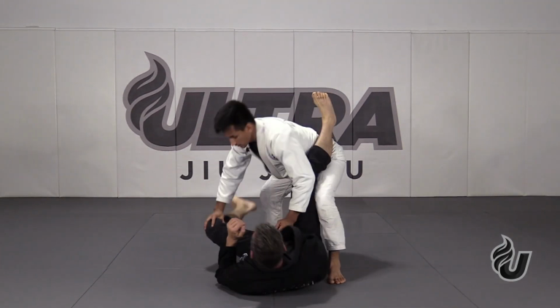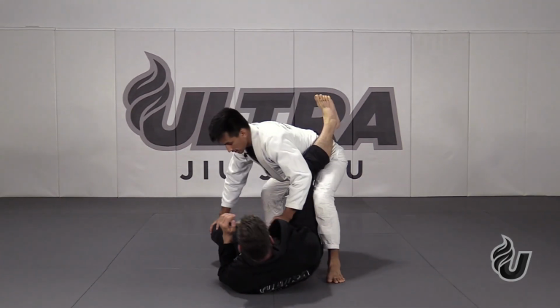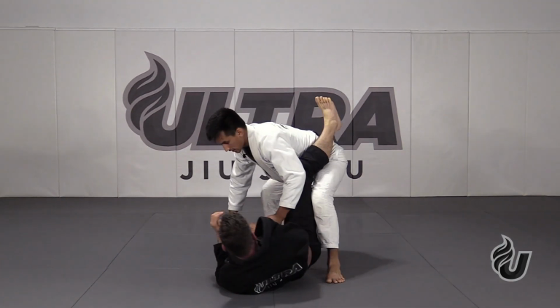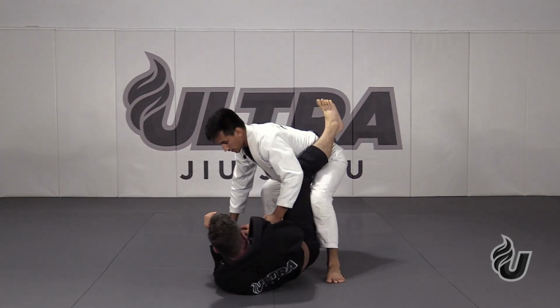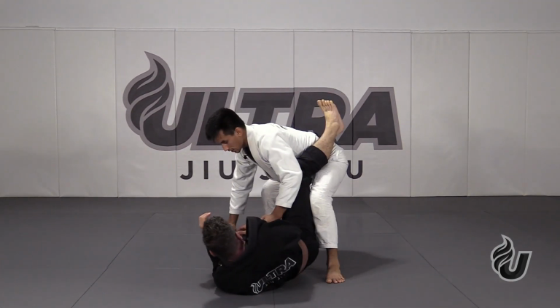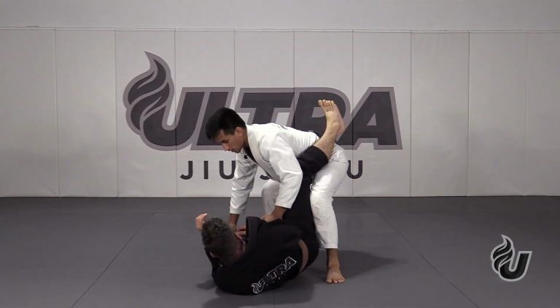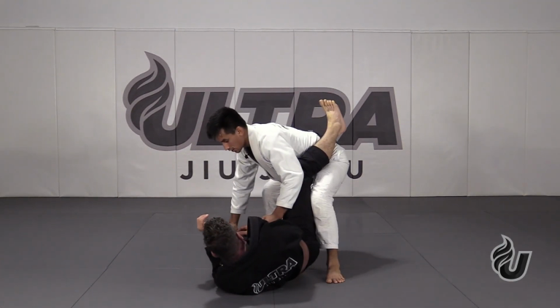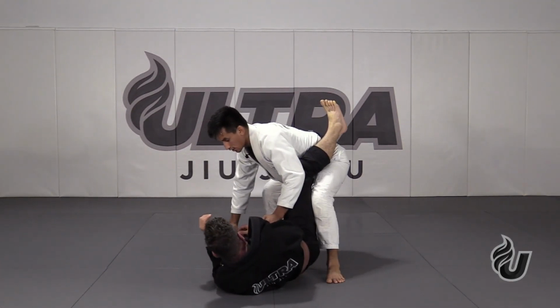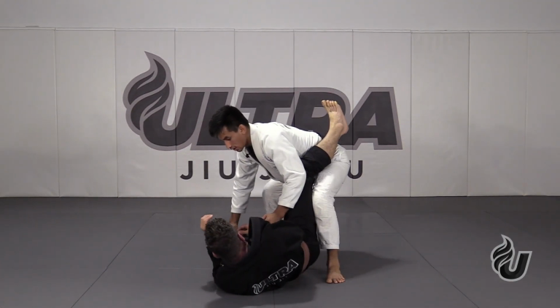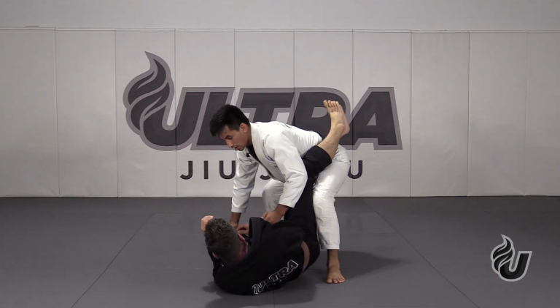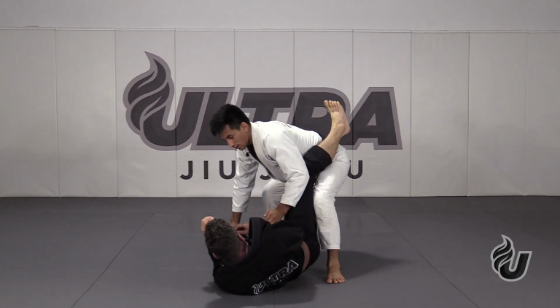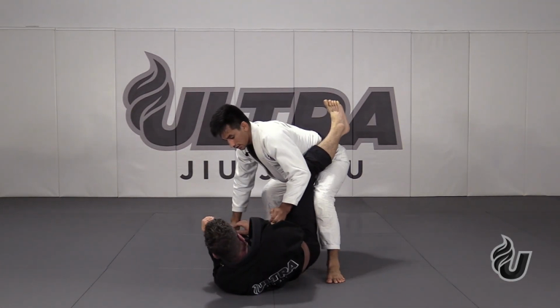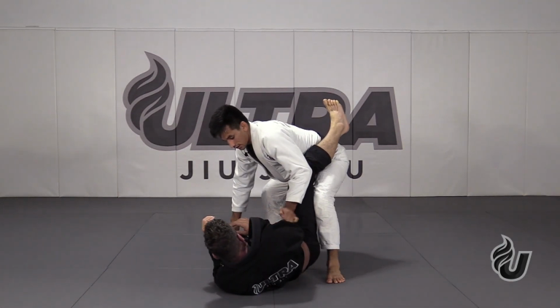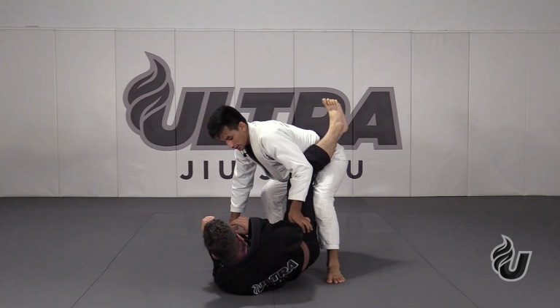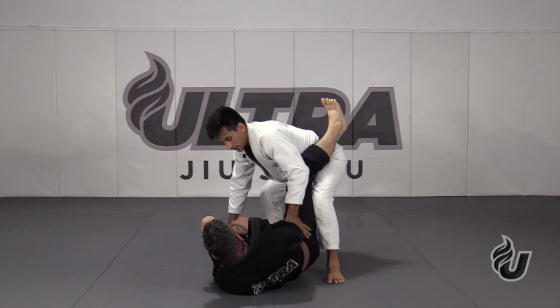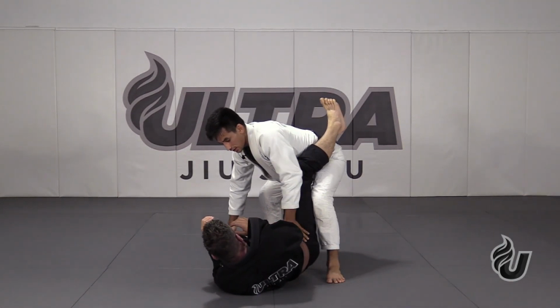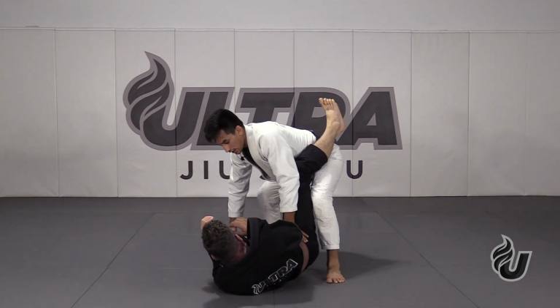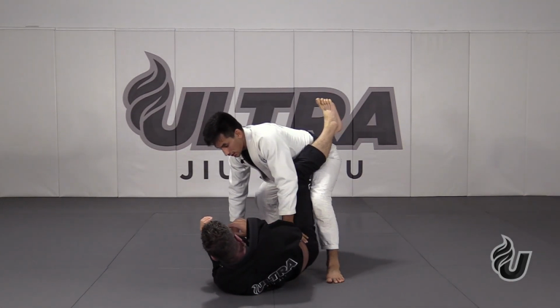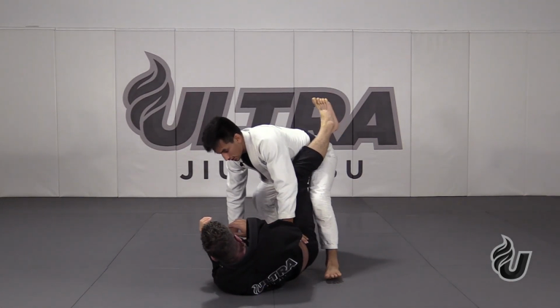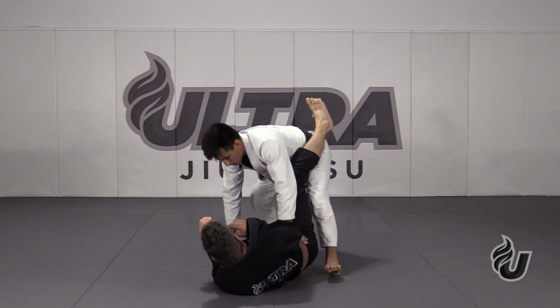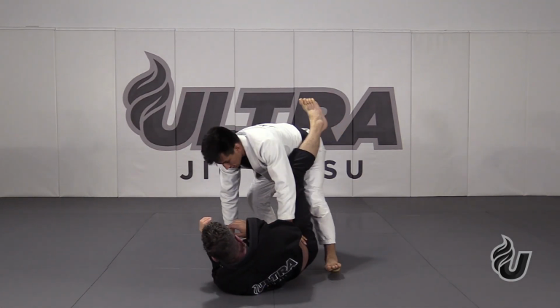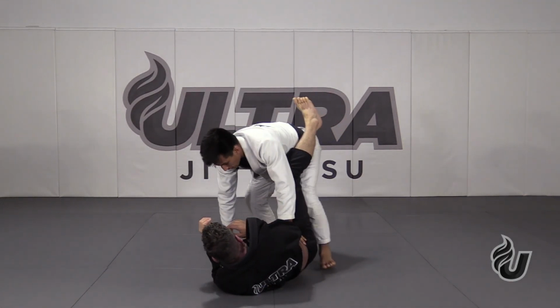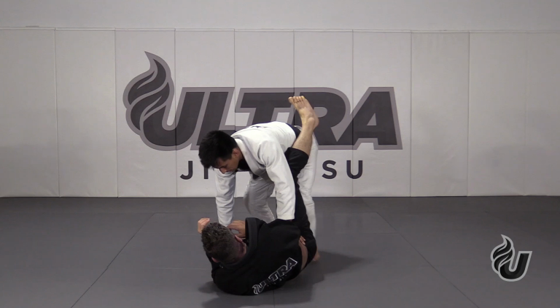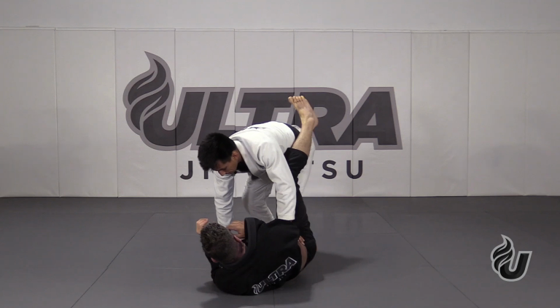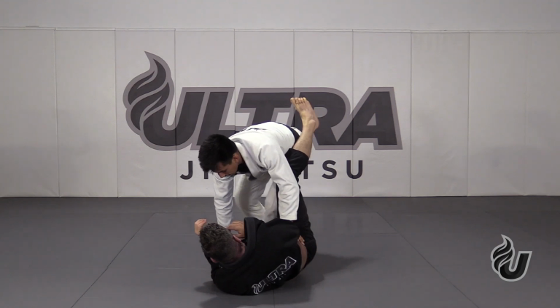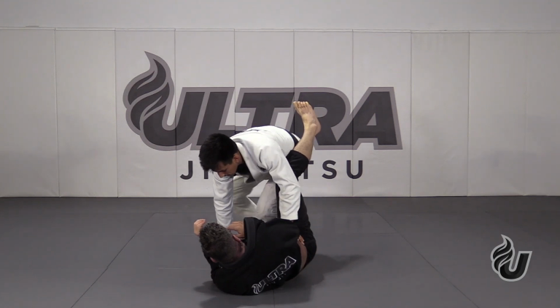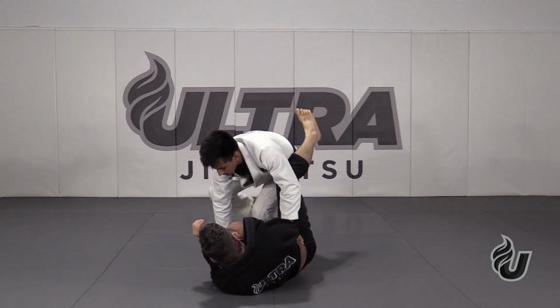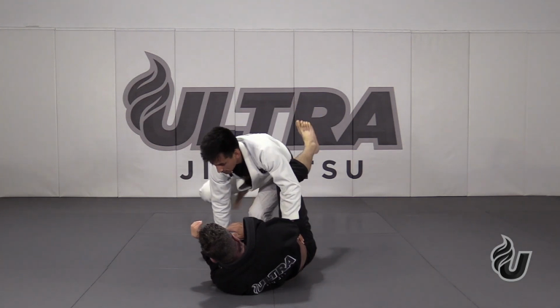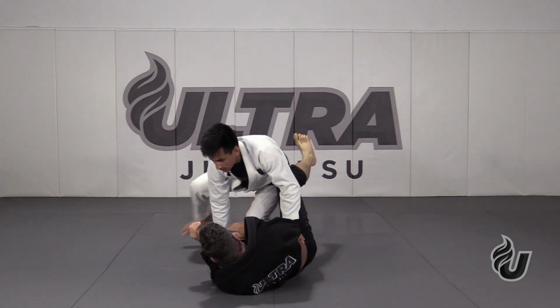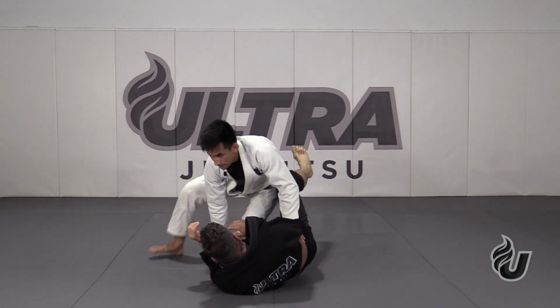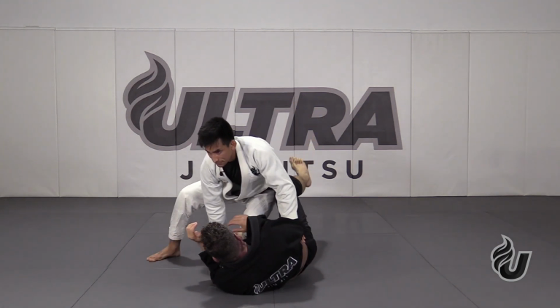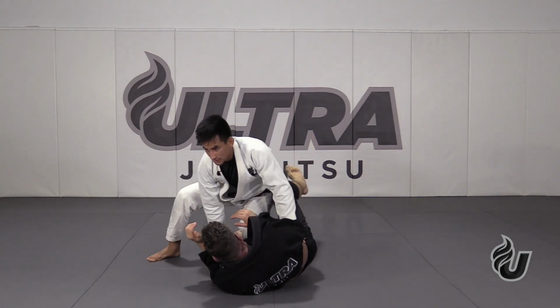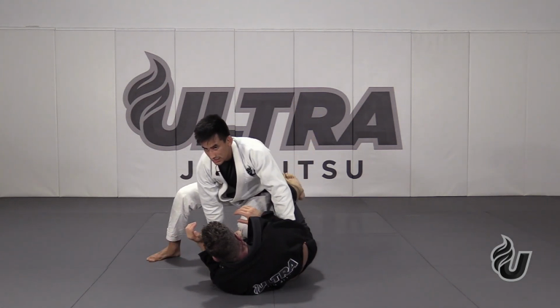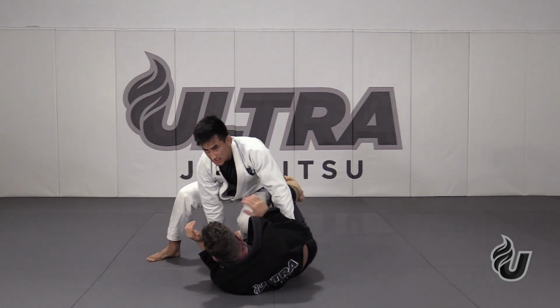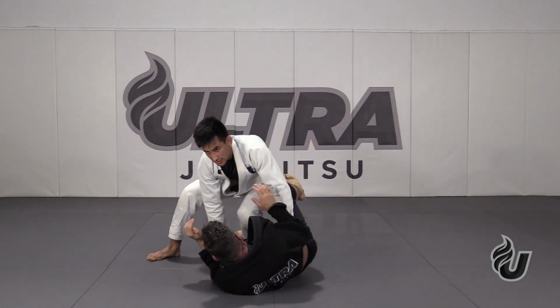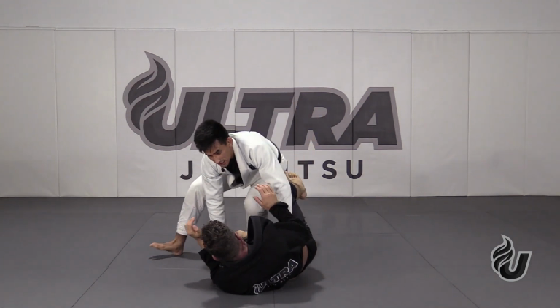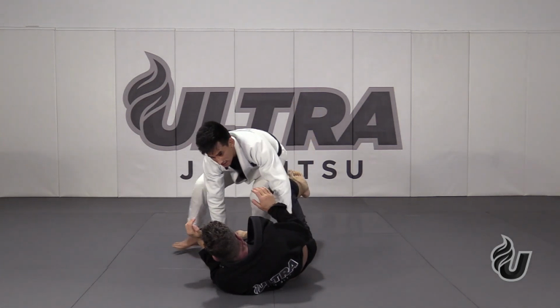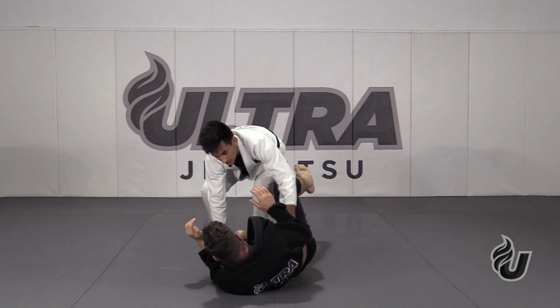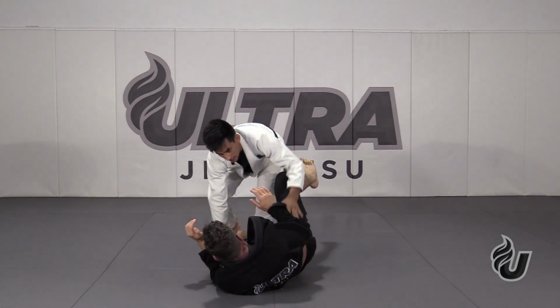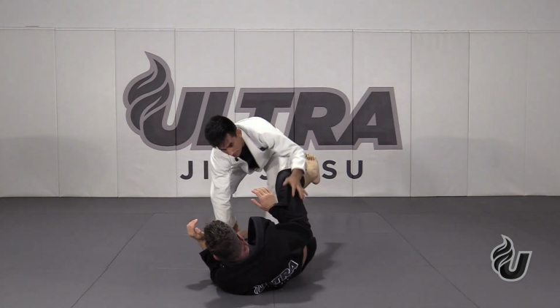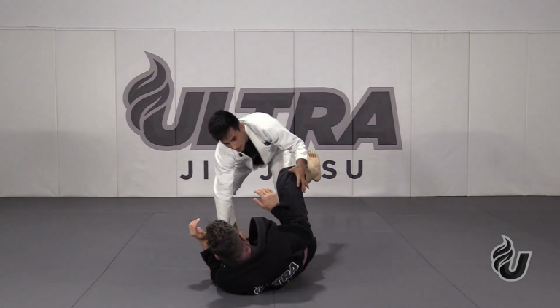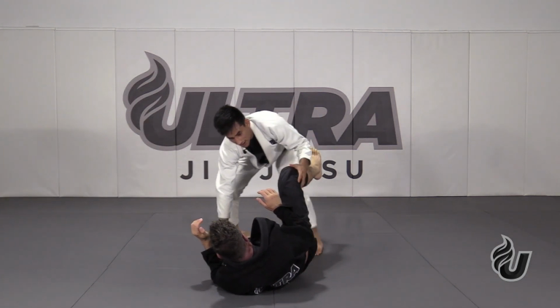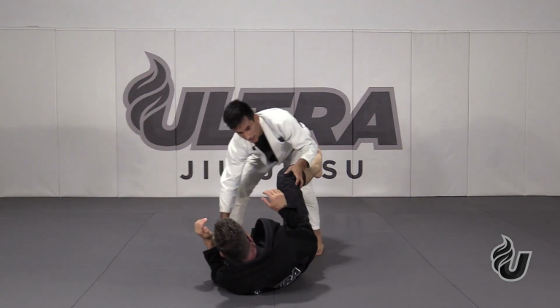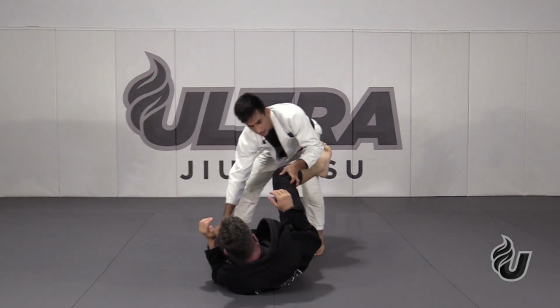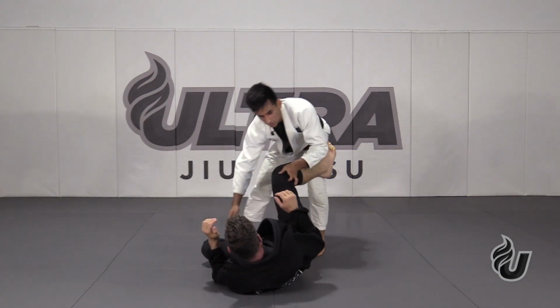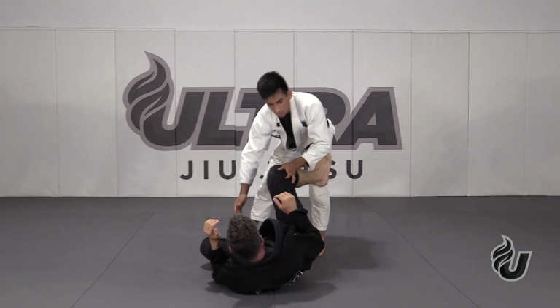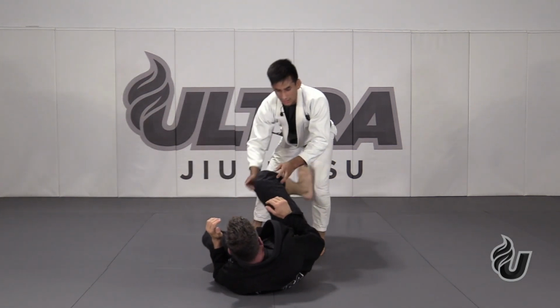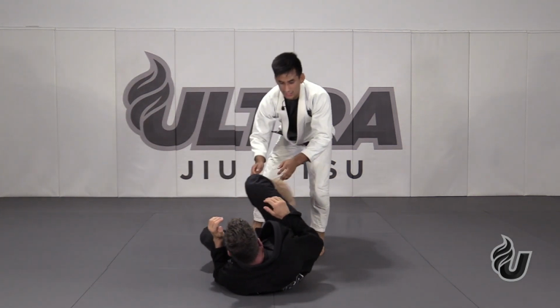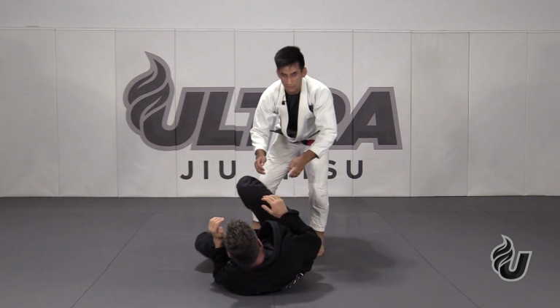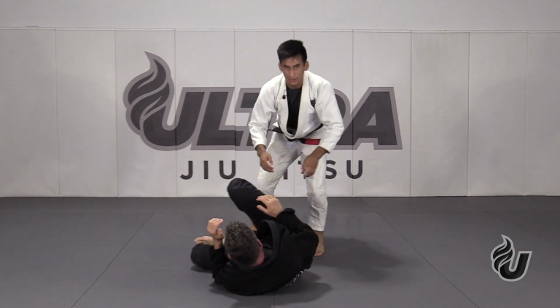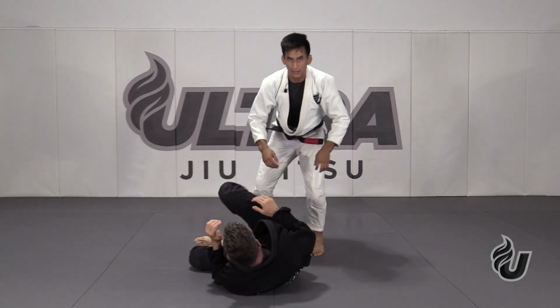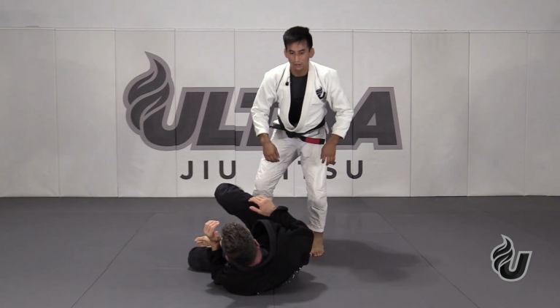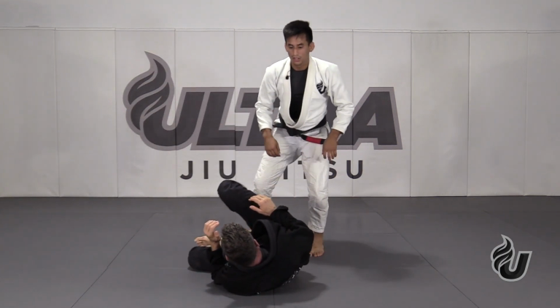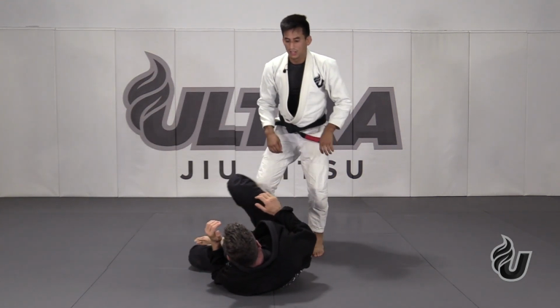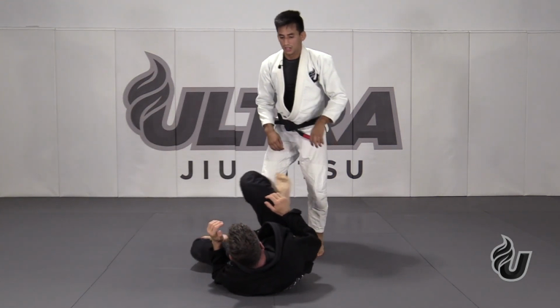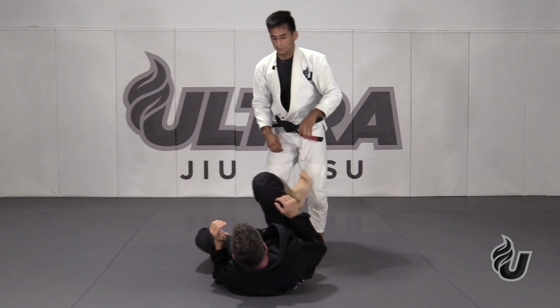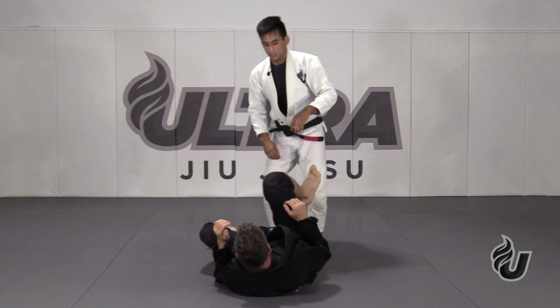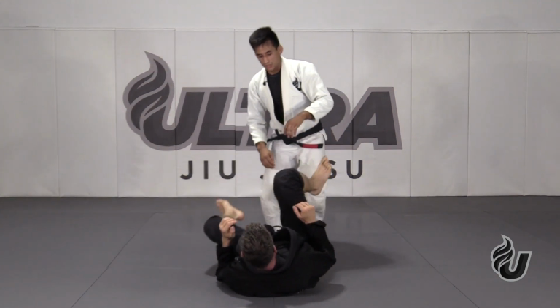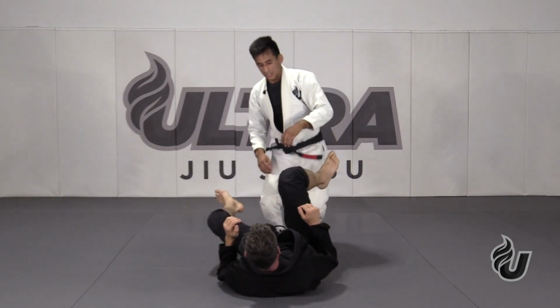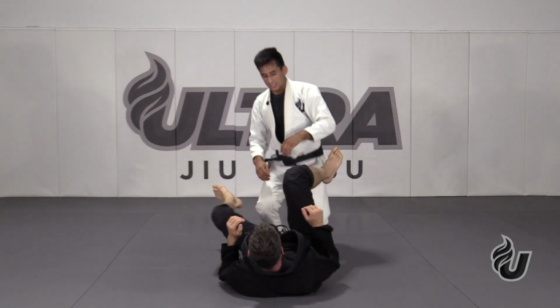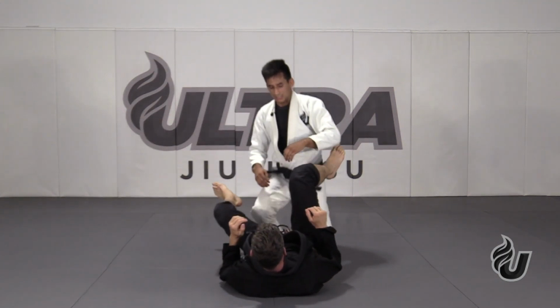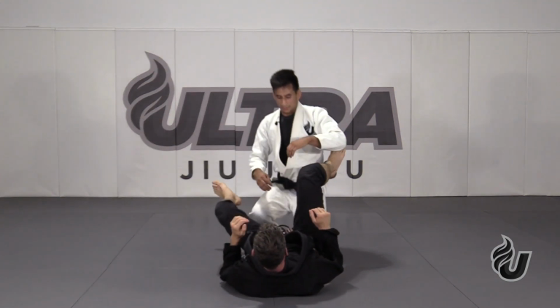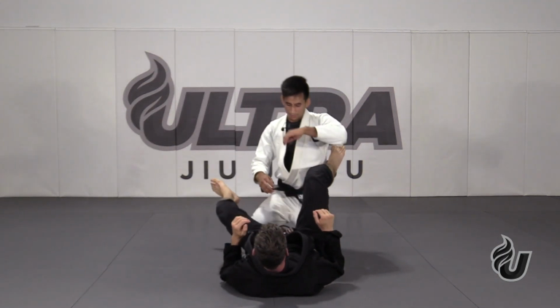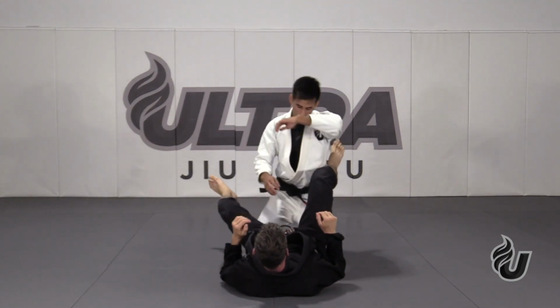And here I can initiate my pass — knee slice, step back, throw the legs around. Up to you guys at that point.